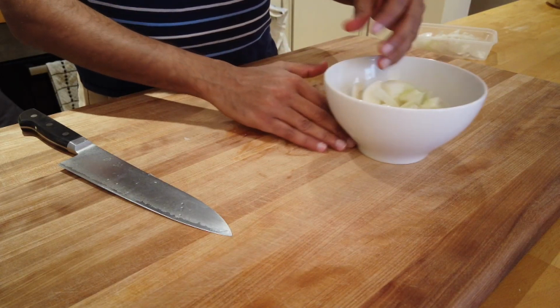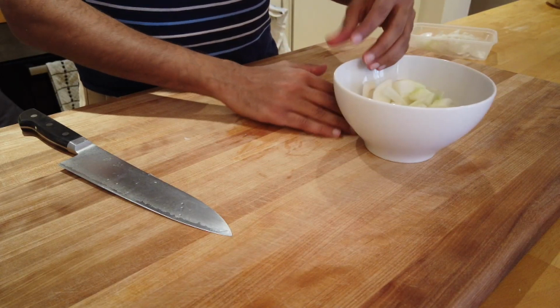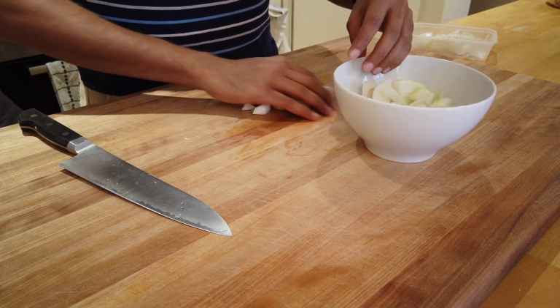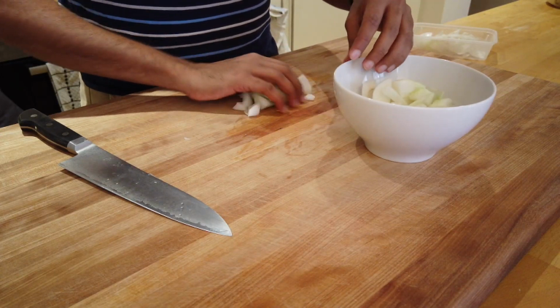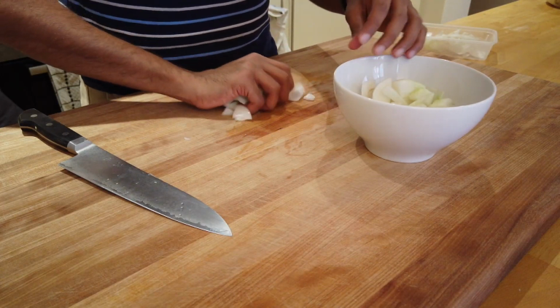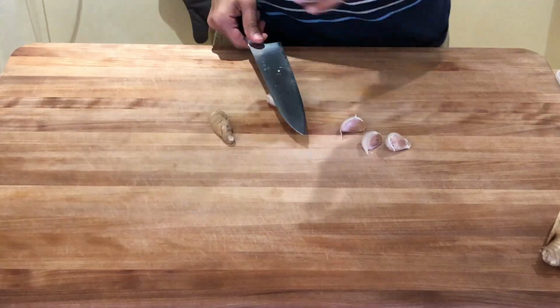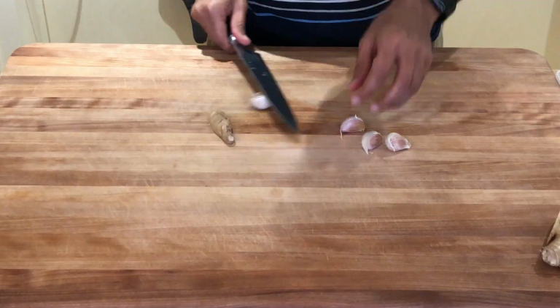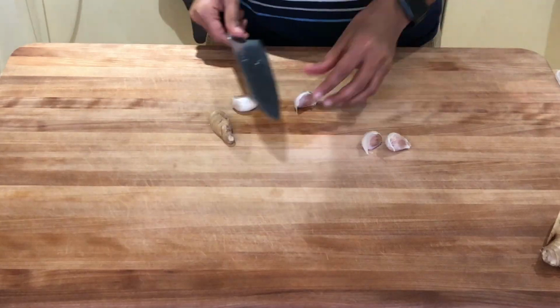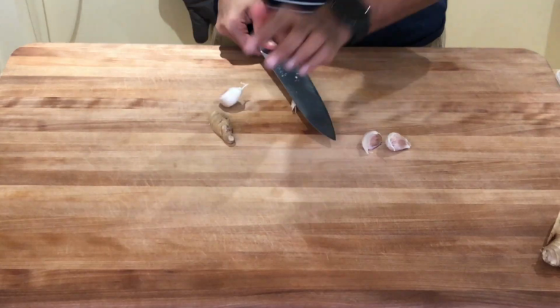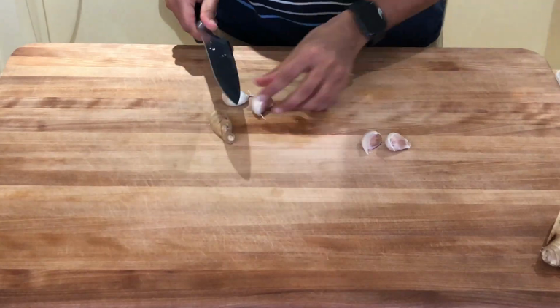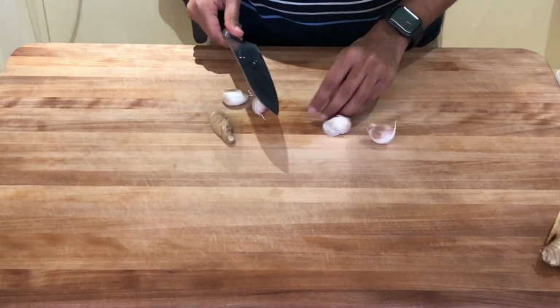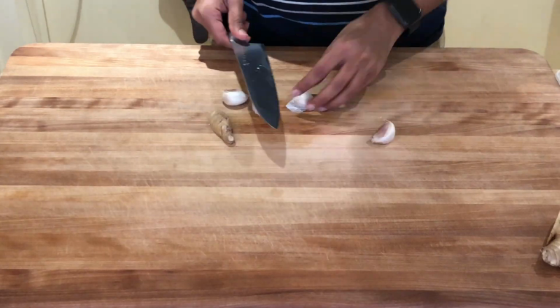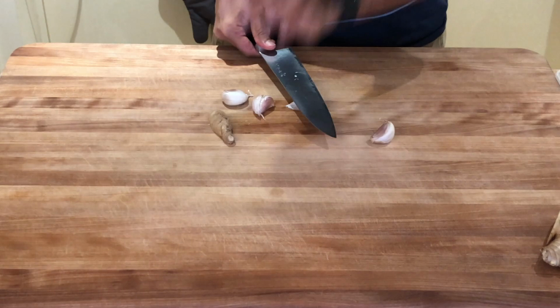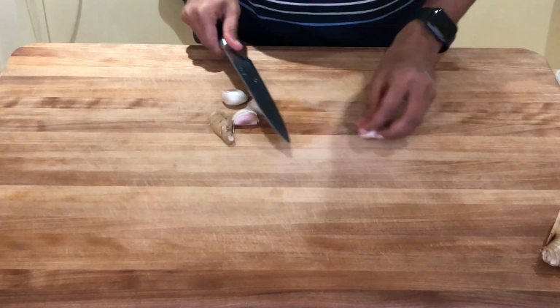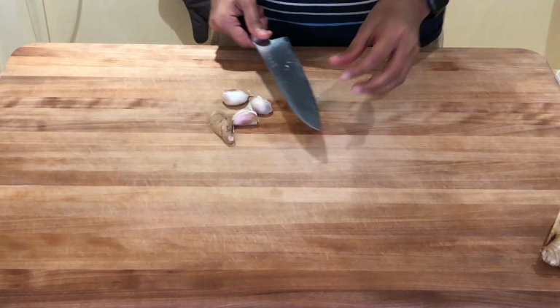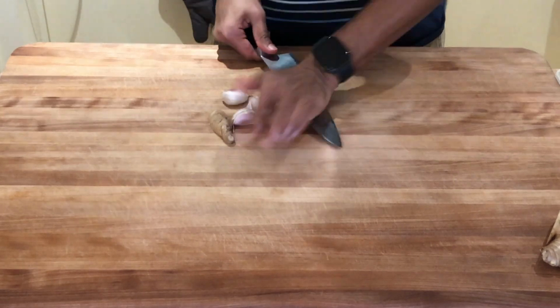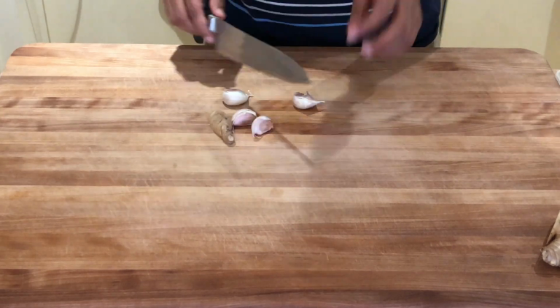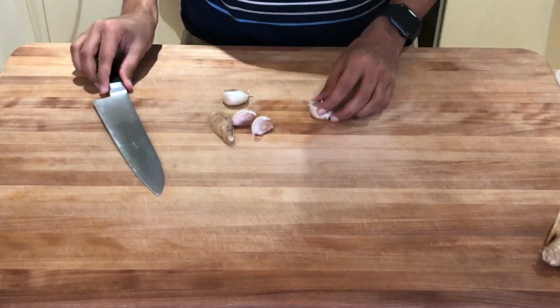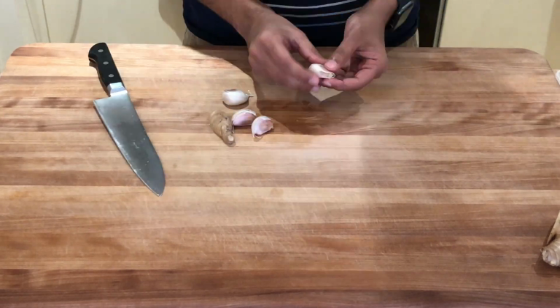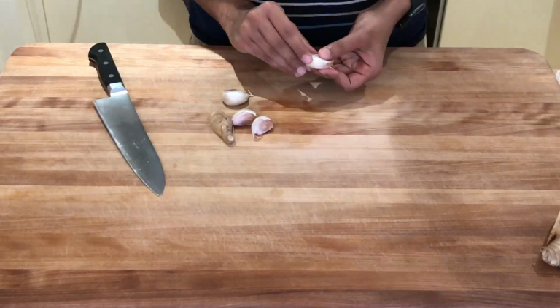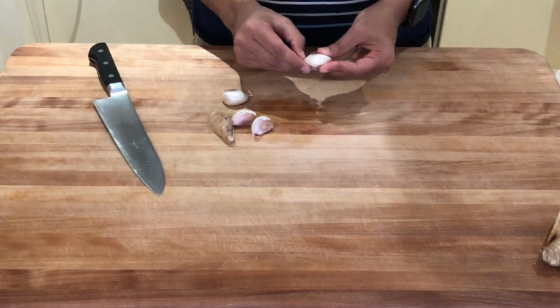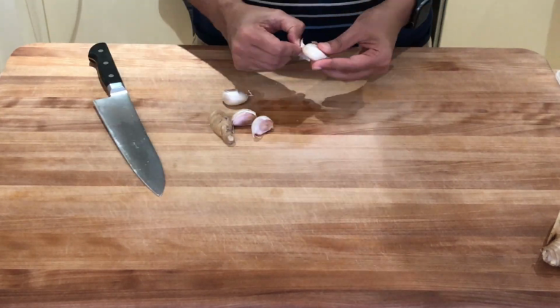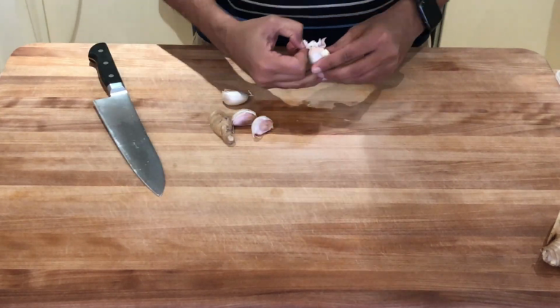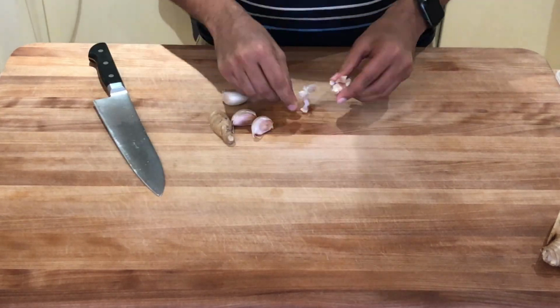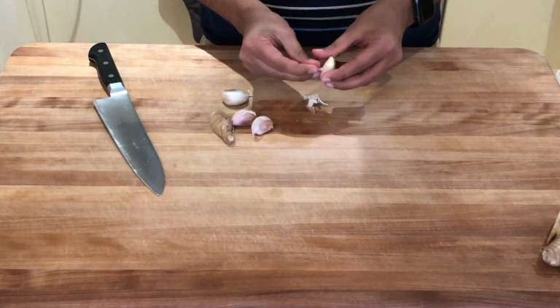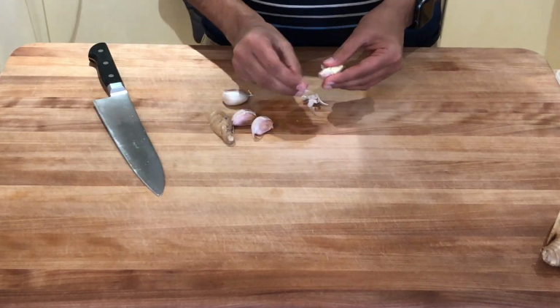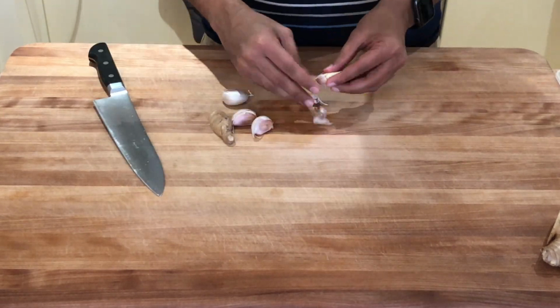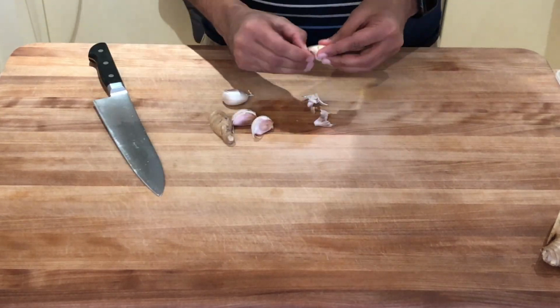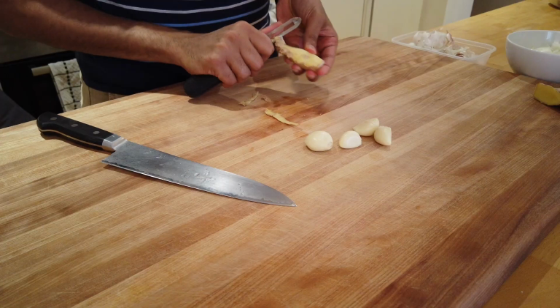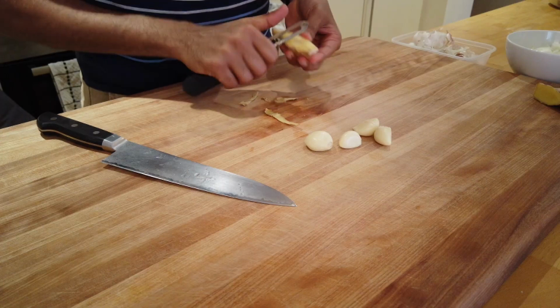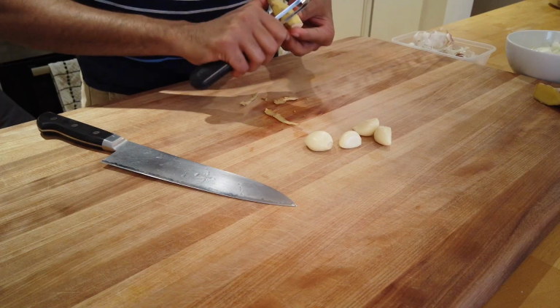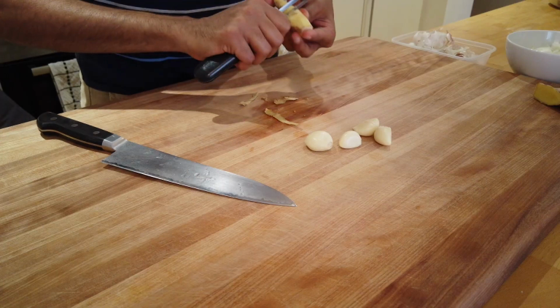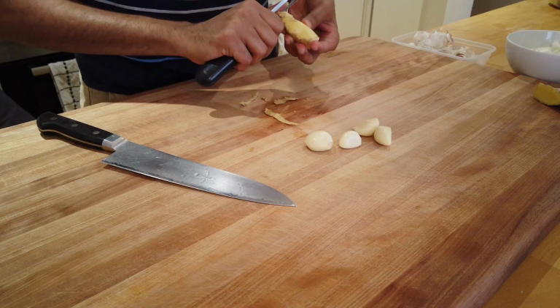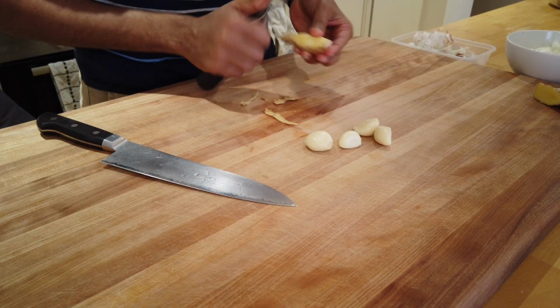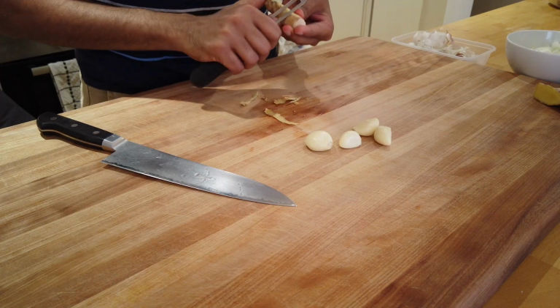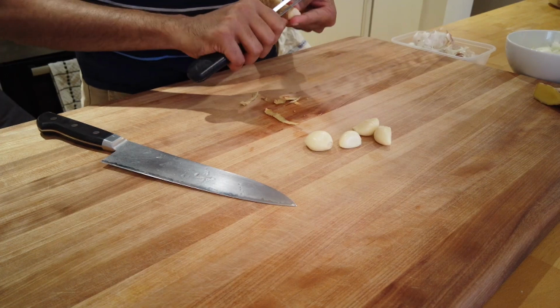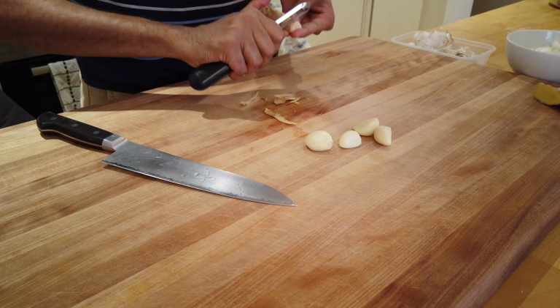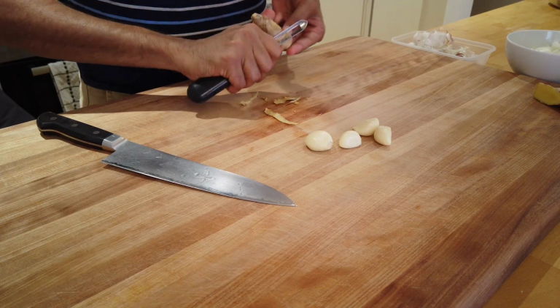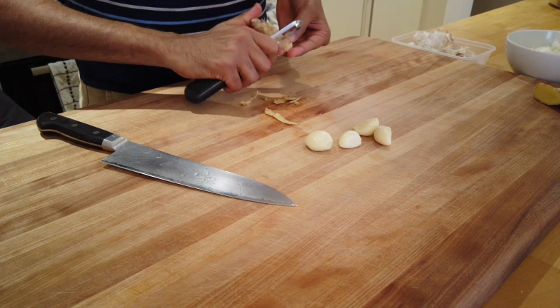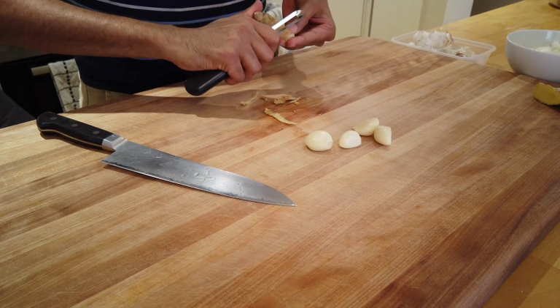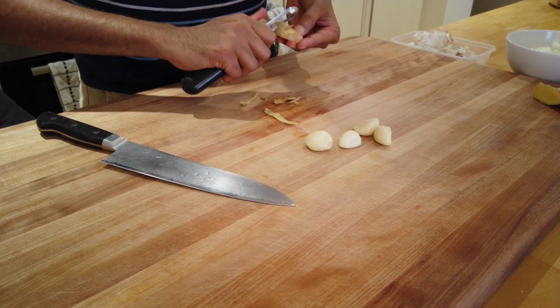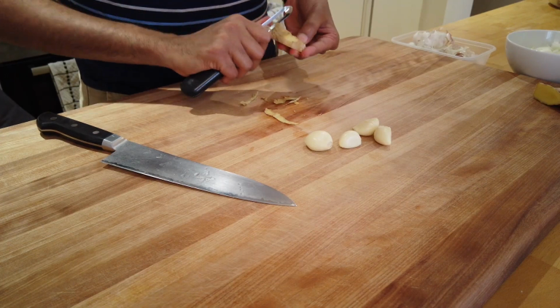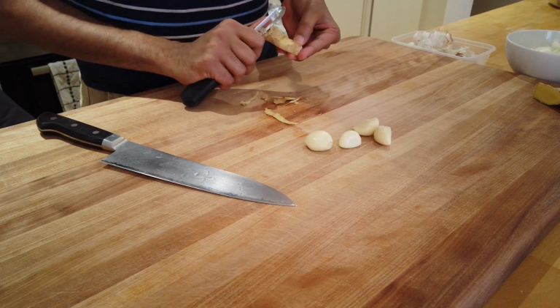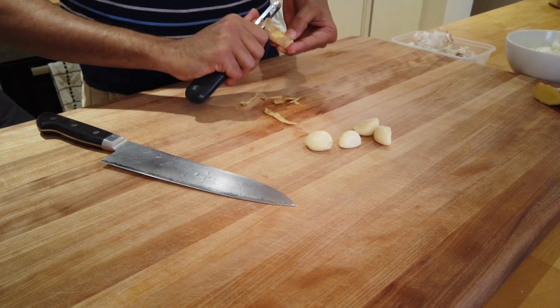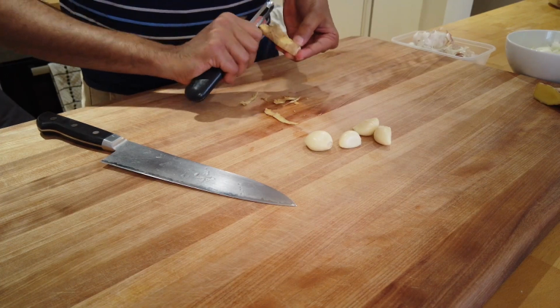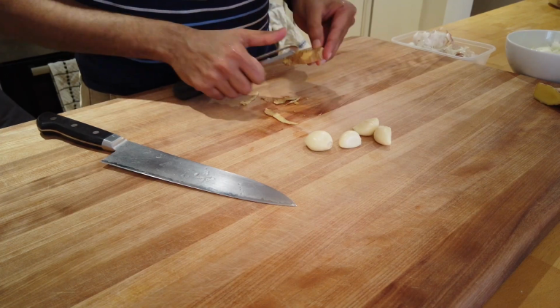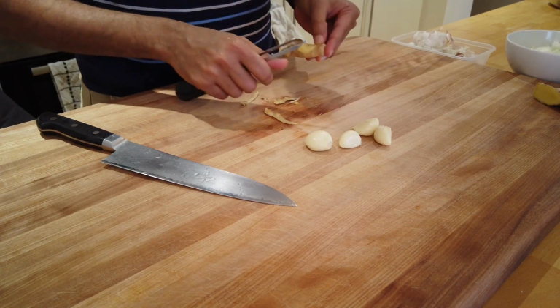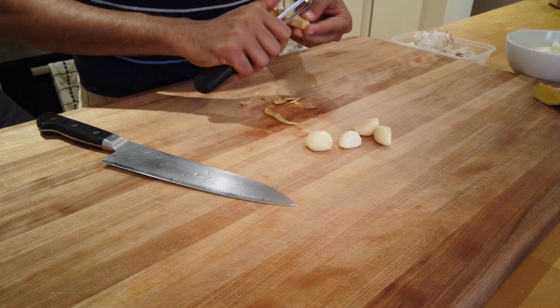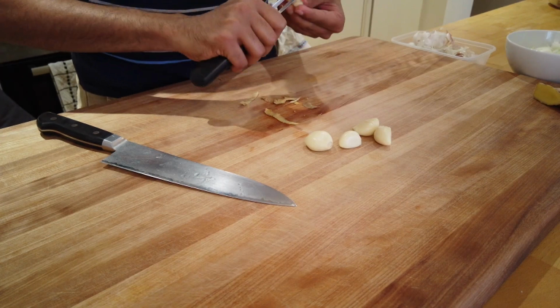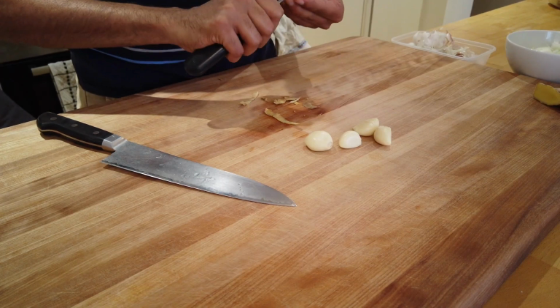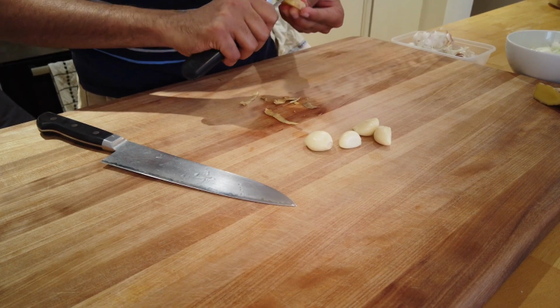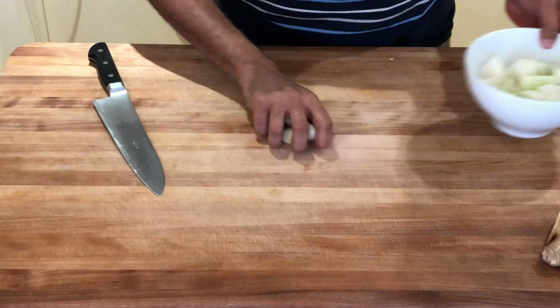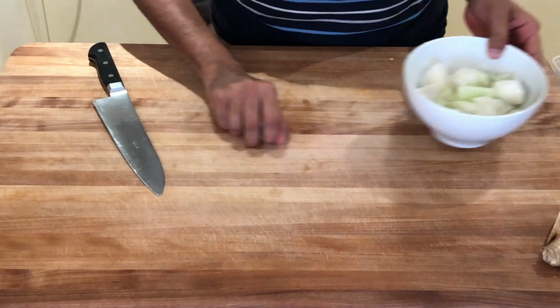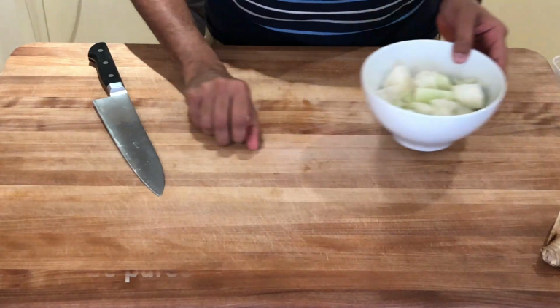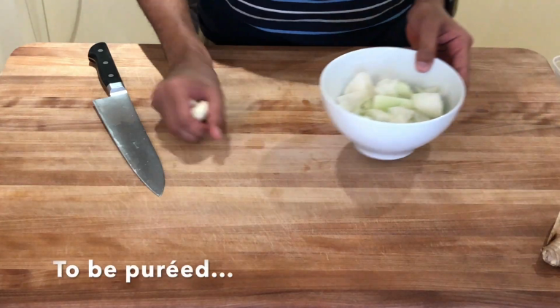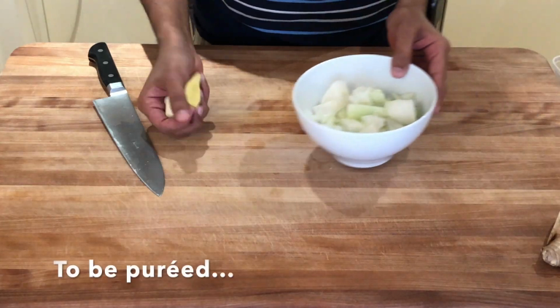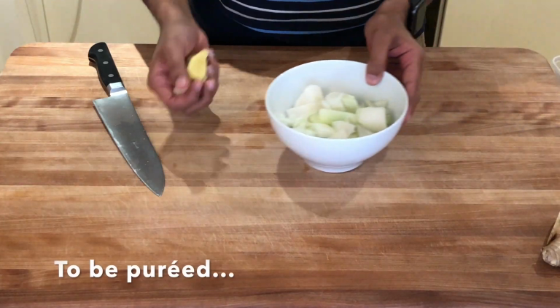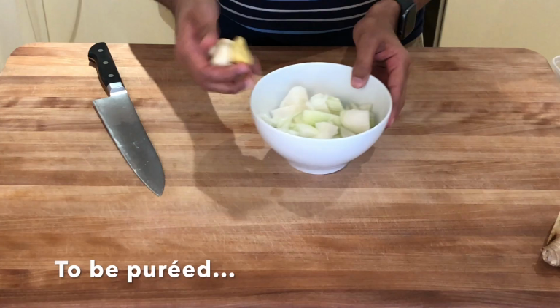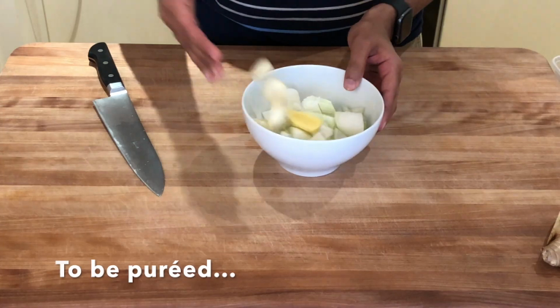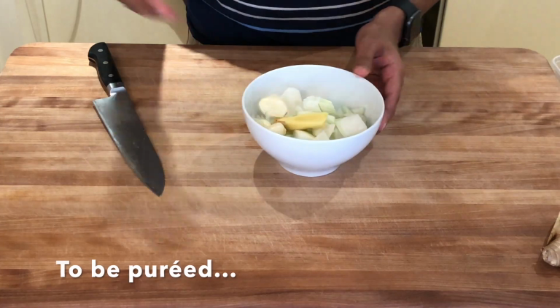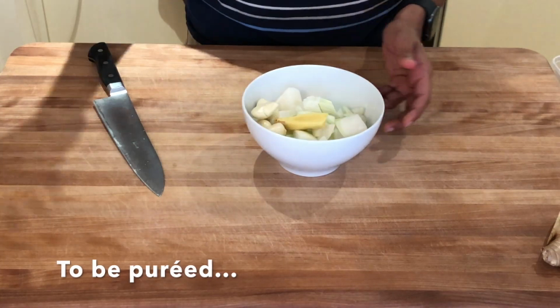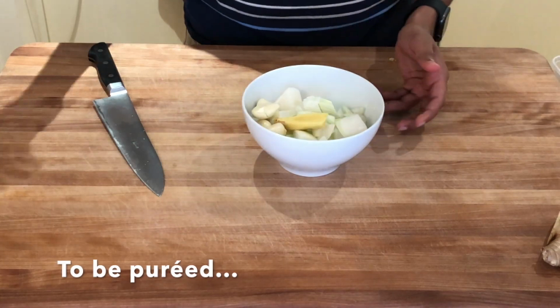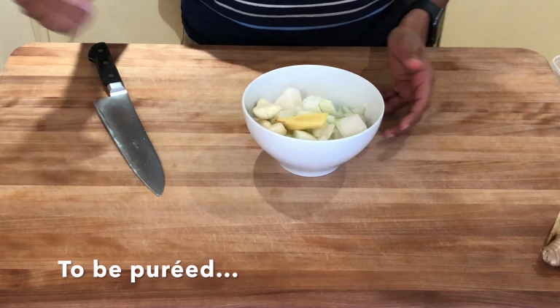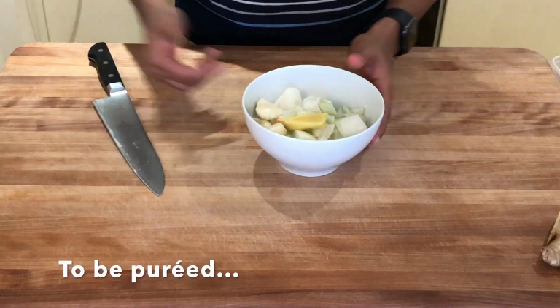Whack your garlic to peel it easier. Peel your ginger — don't you dare use a knife, or your mom is going to yell at you for wasting ginger.